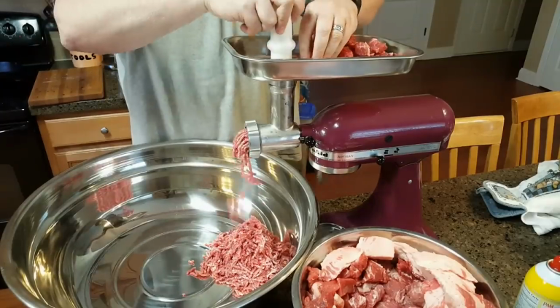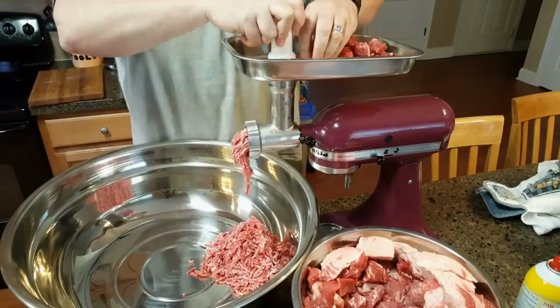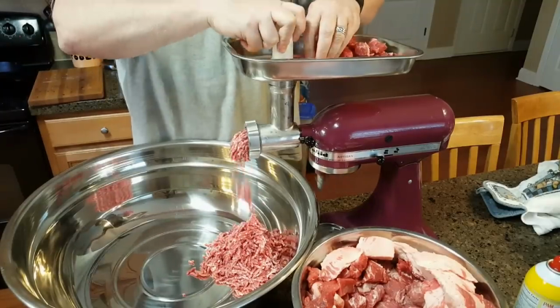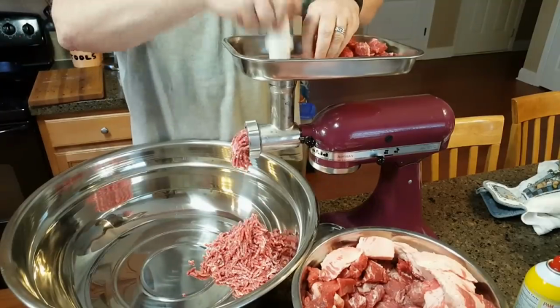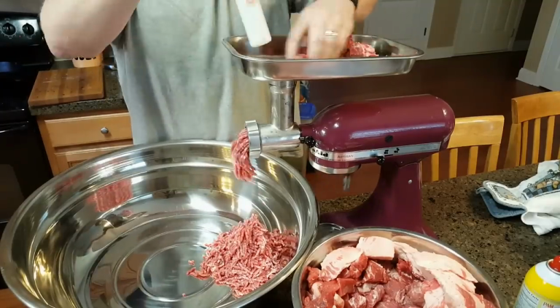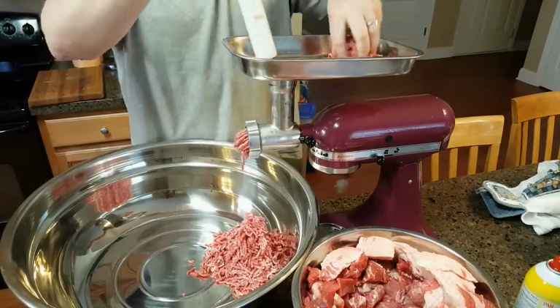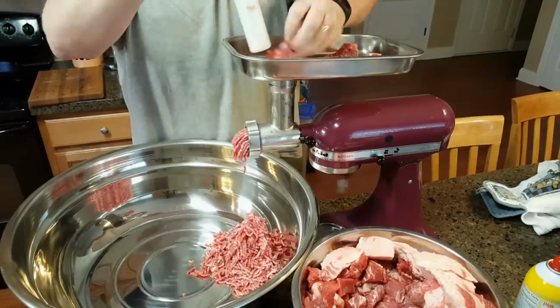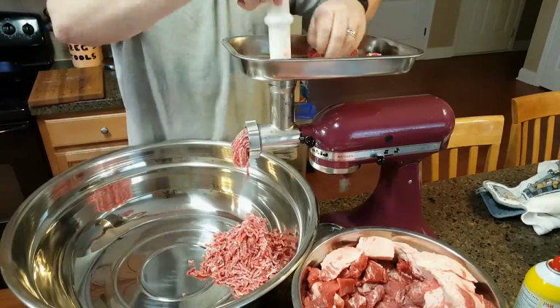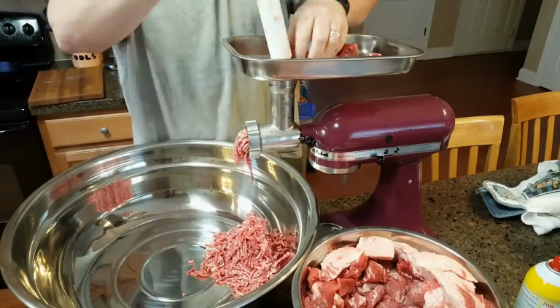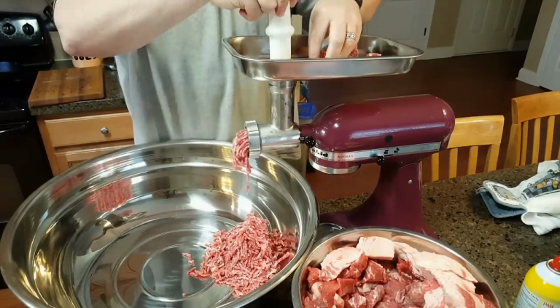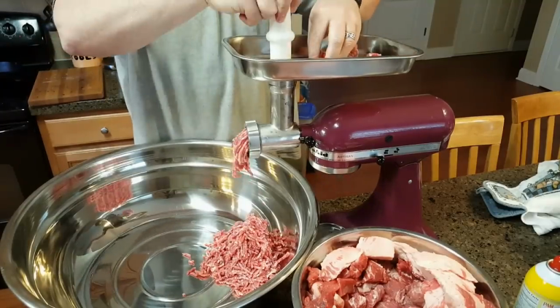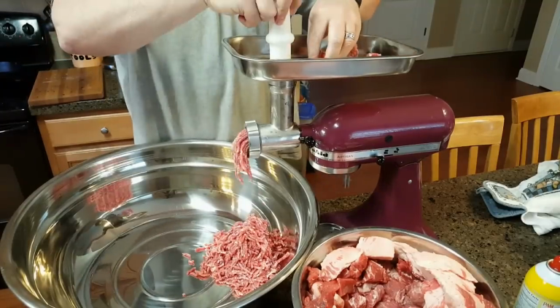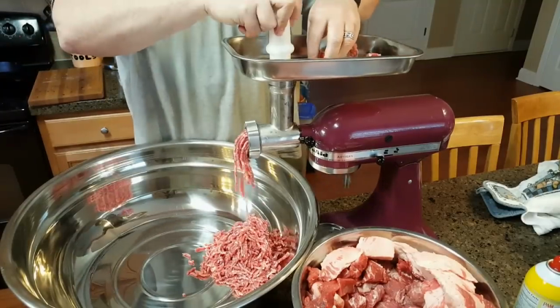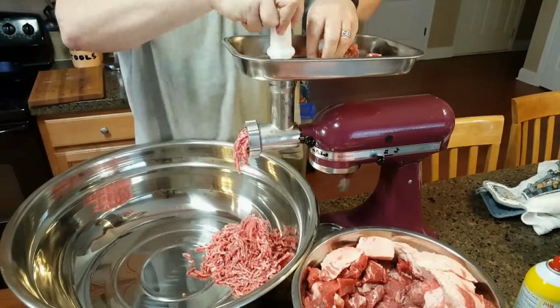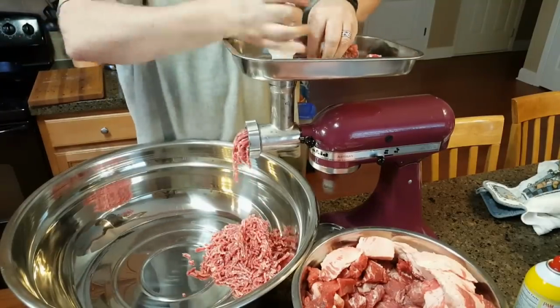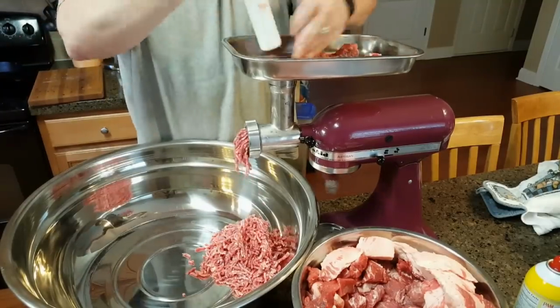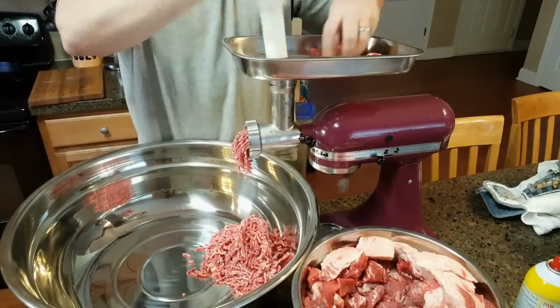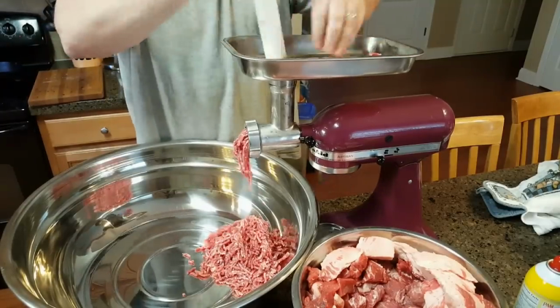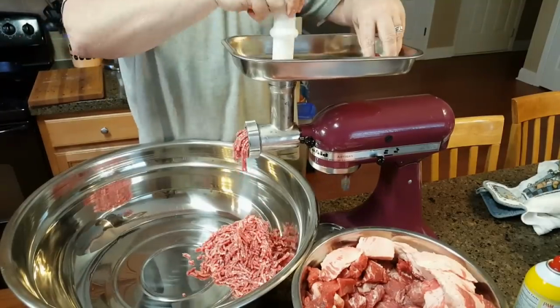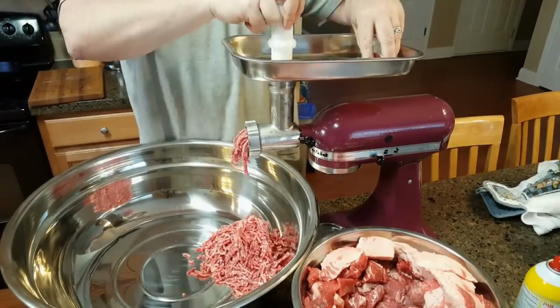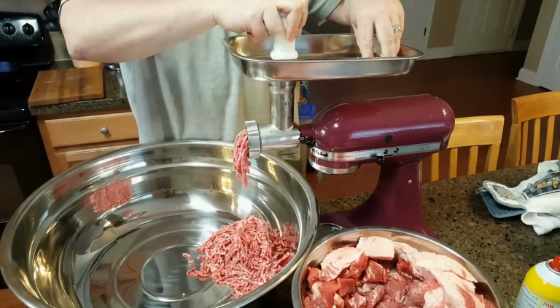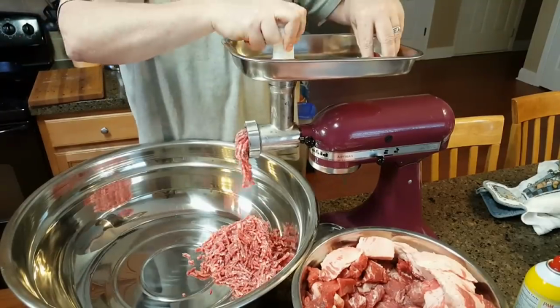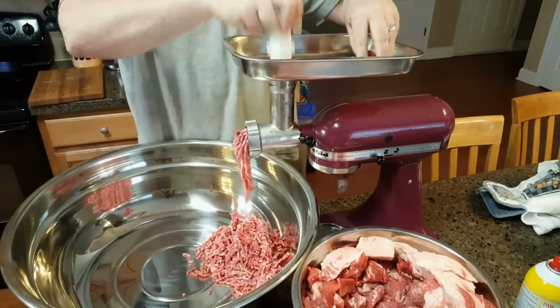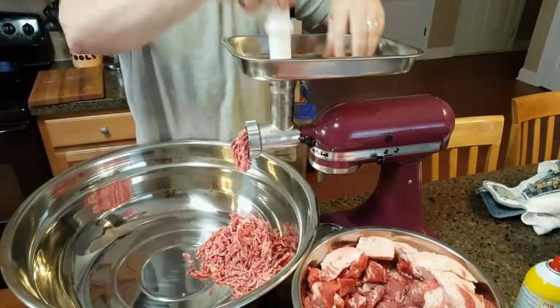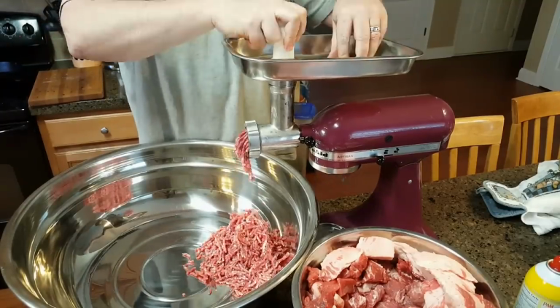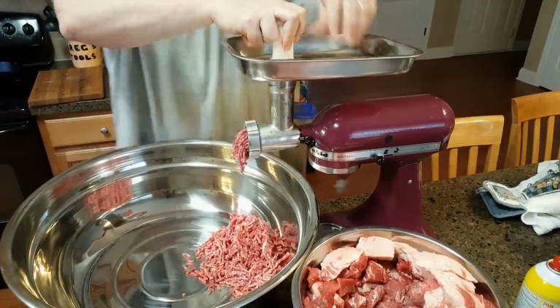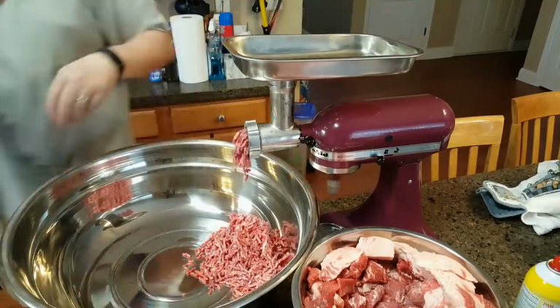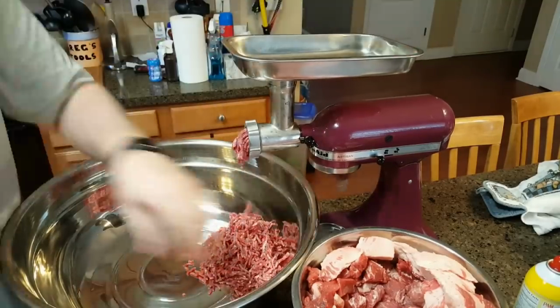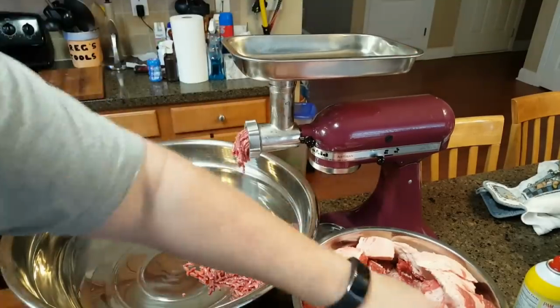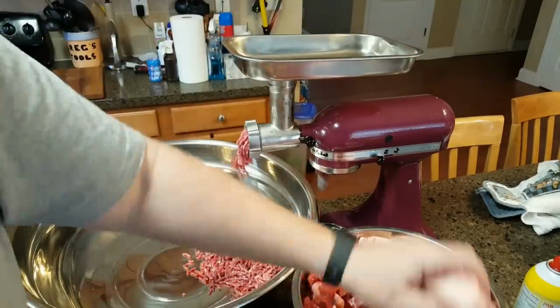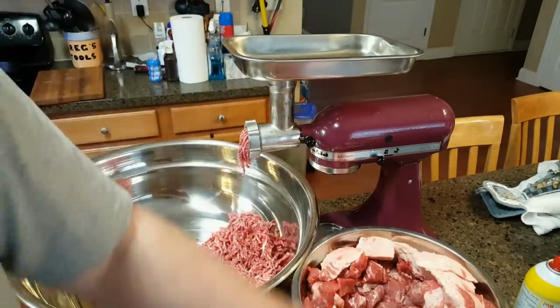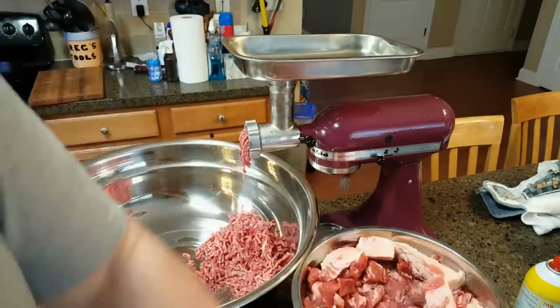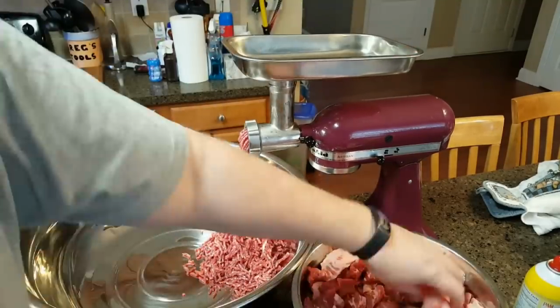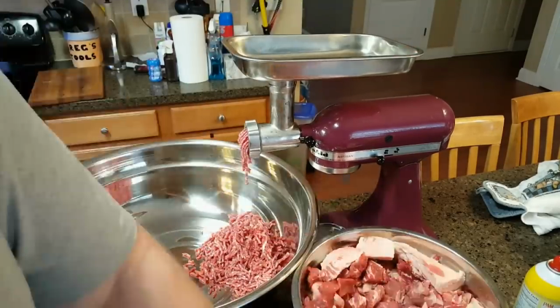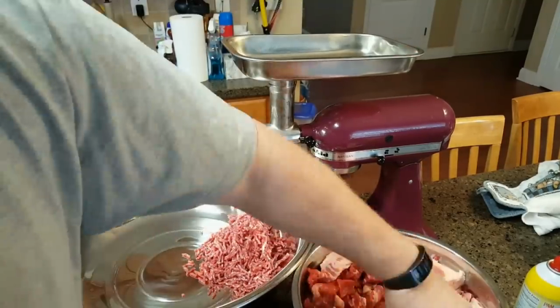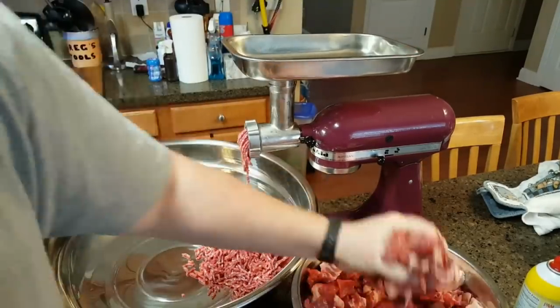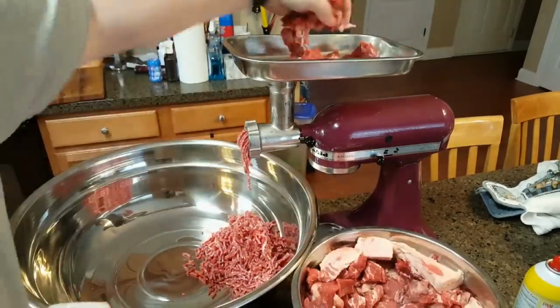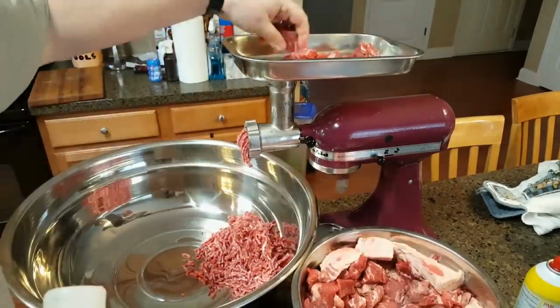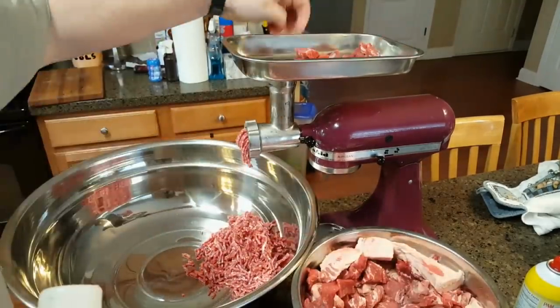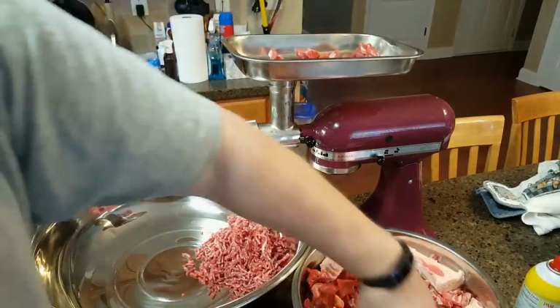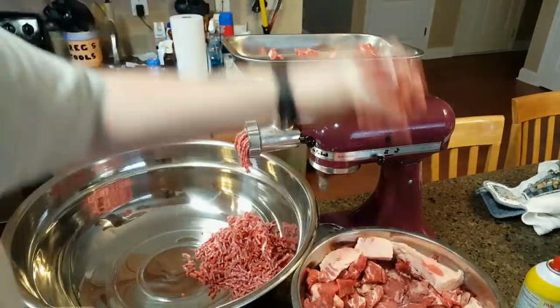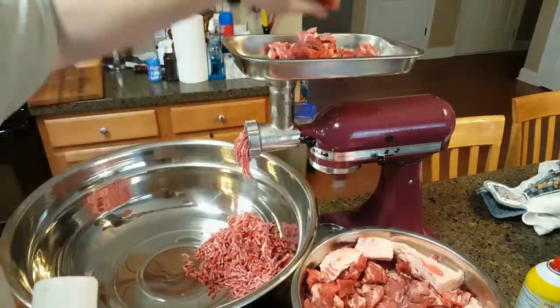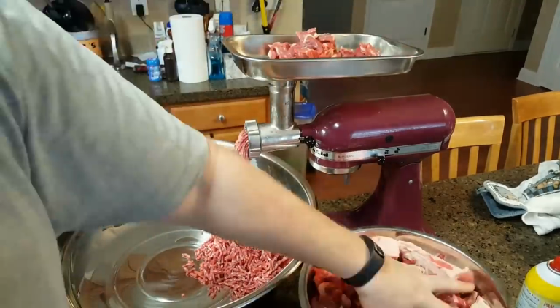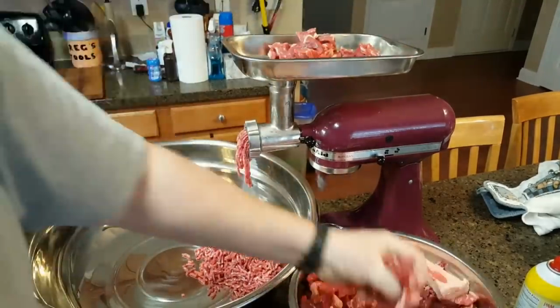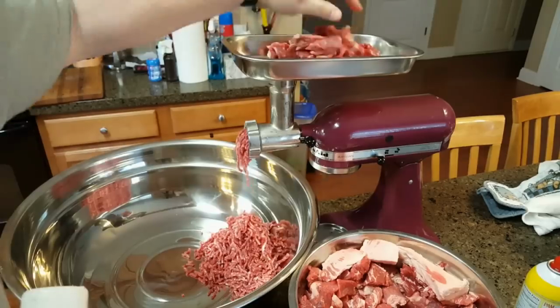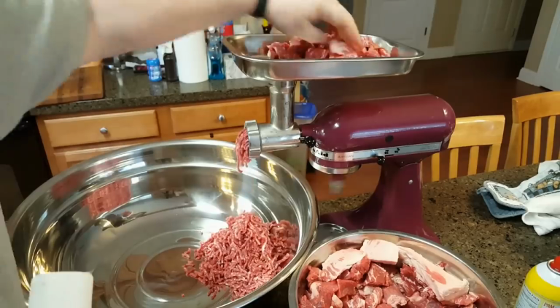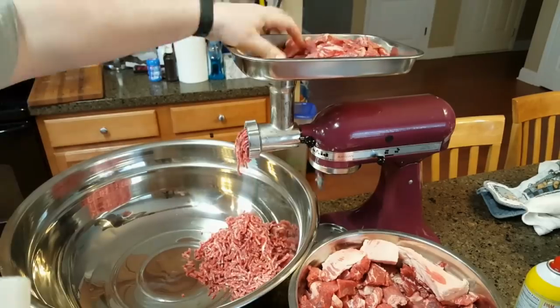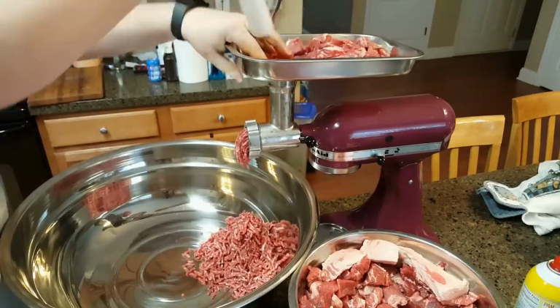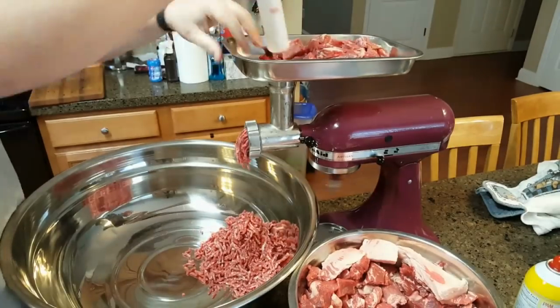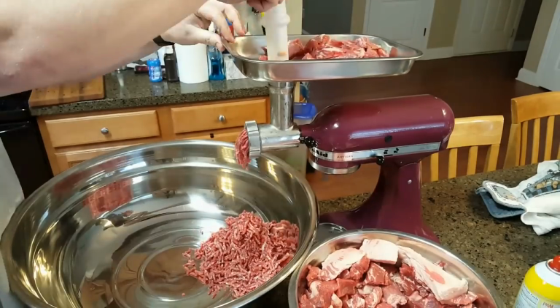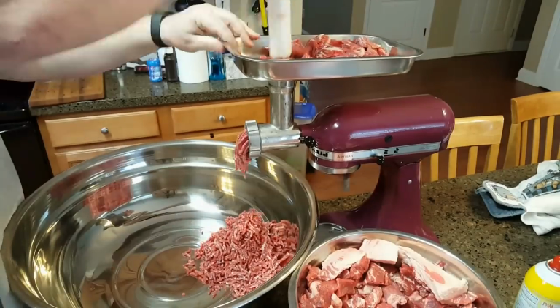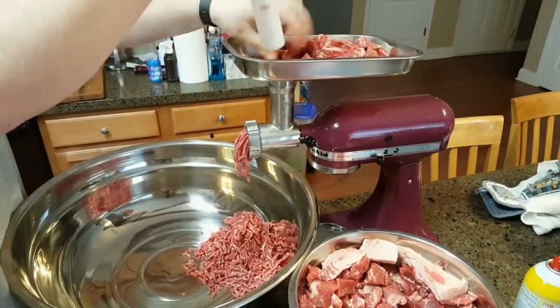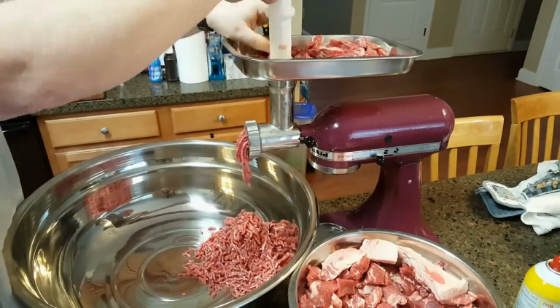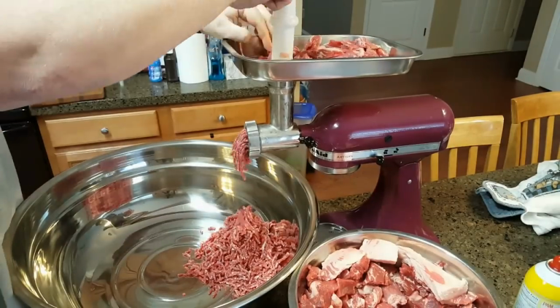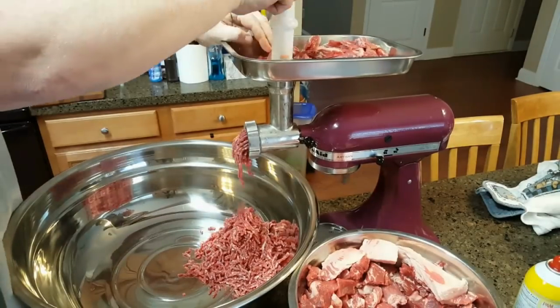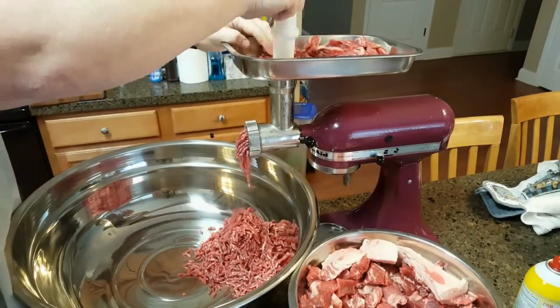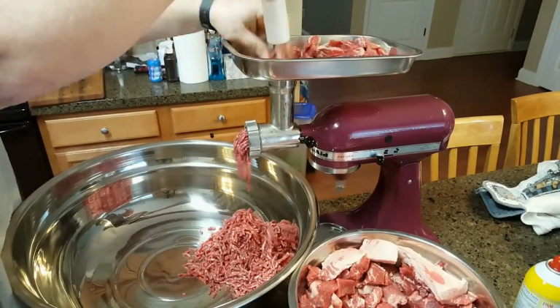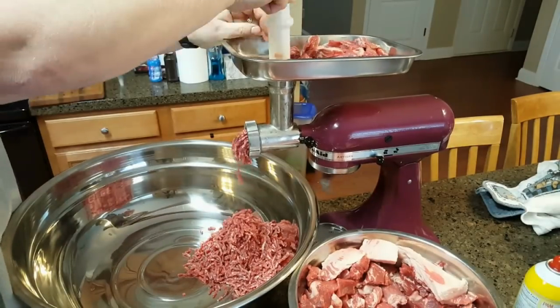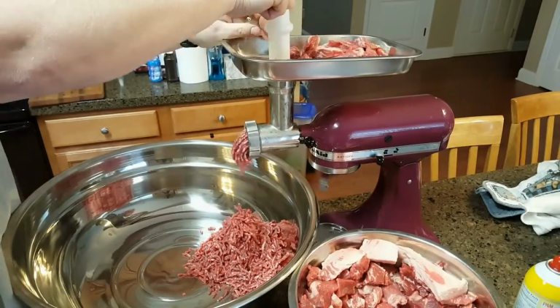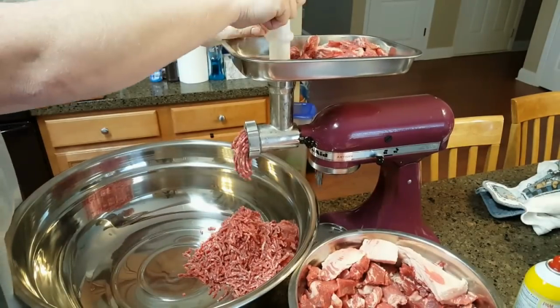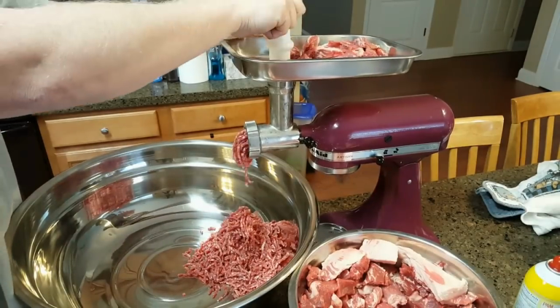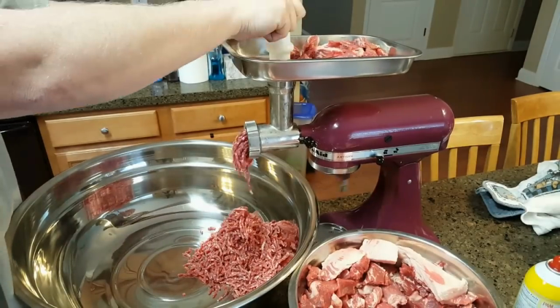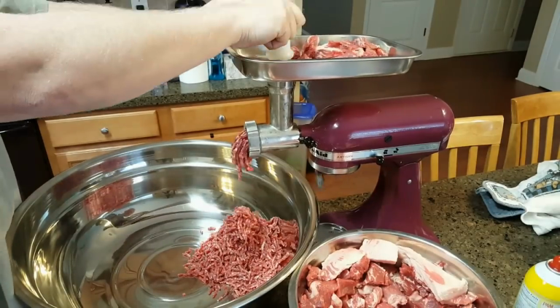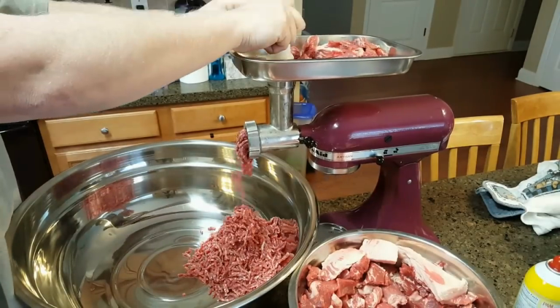If not, I'll discard it. As I said, there's lots of fat in the brisket, so we should be okay.